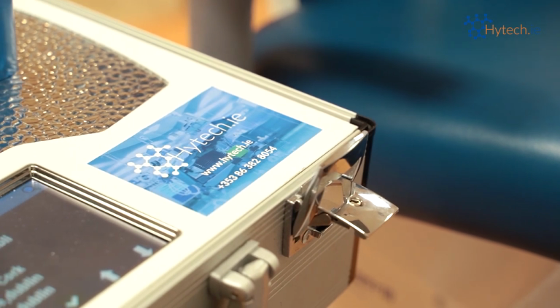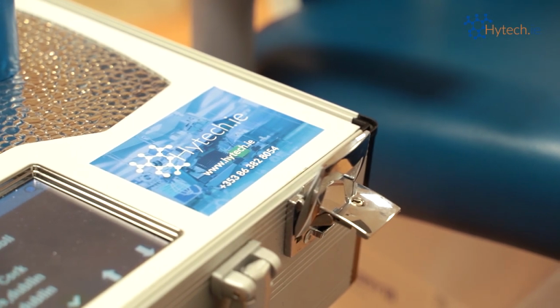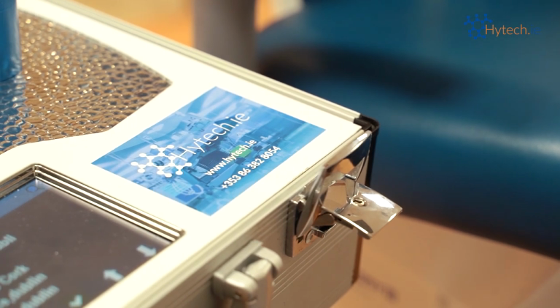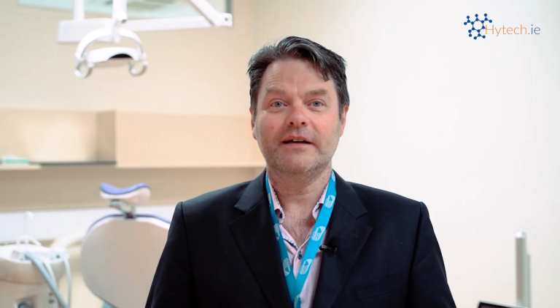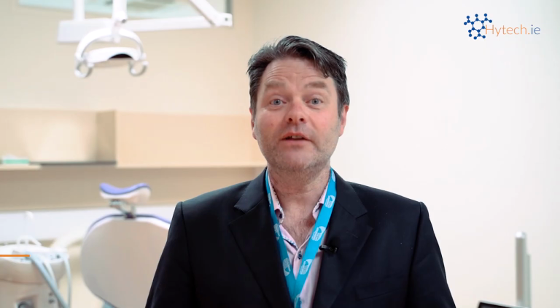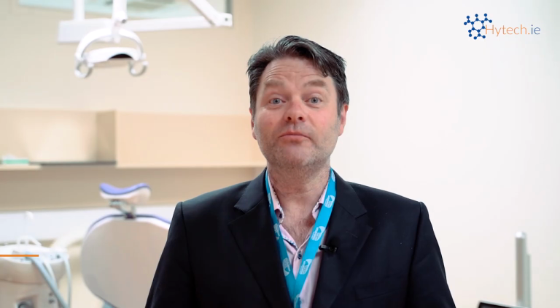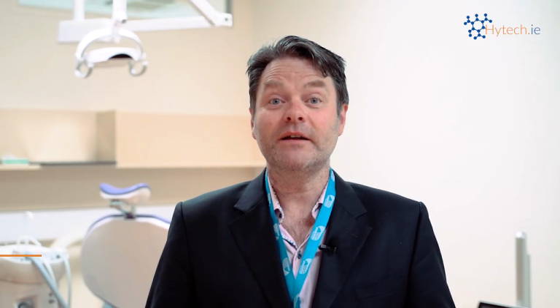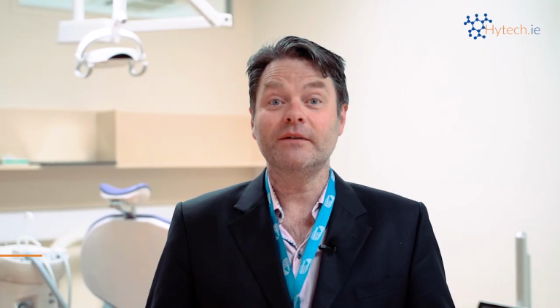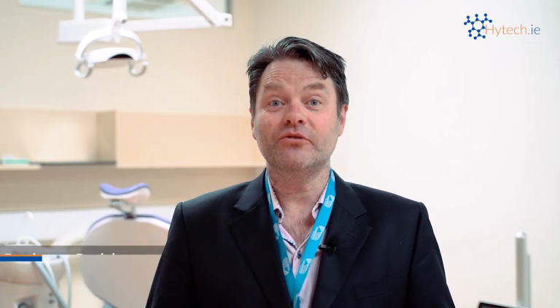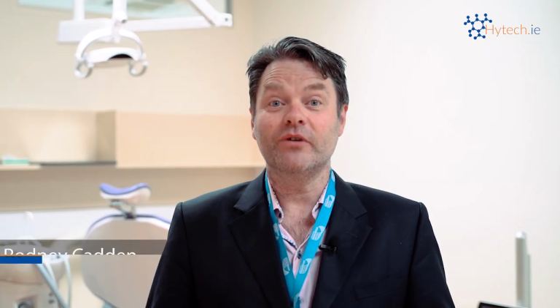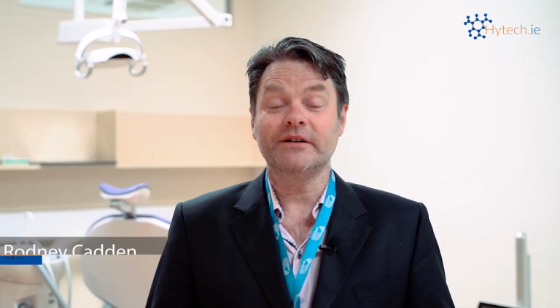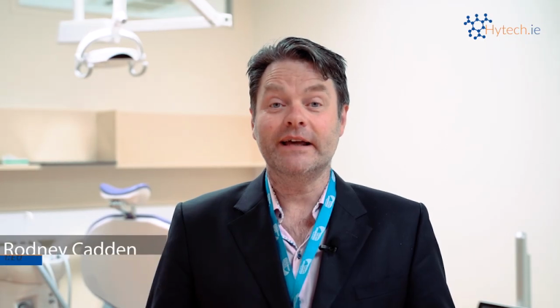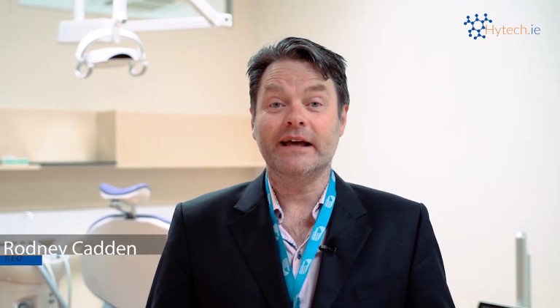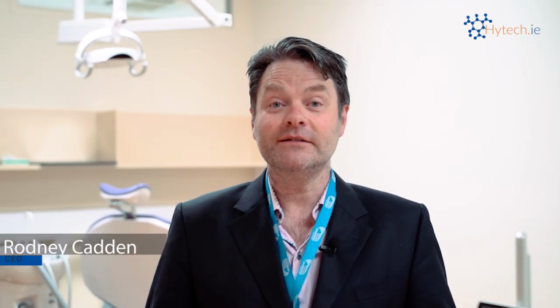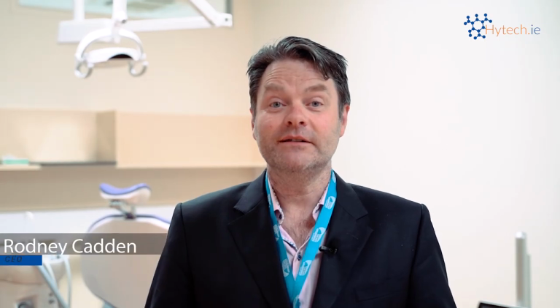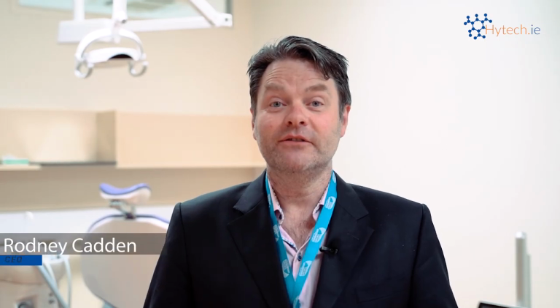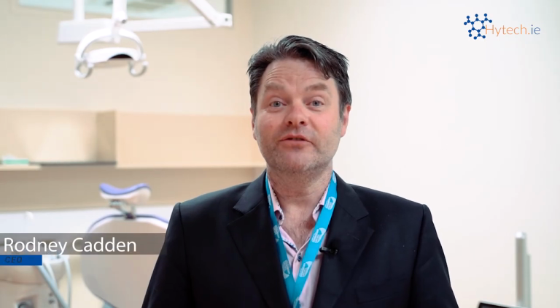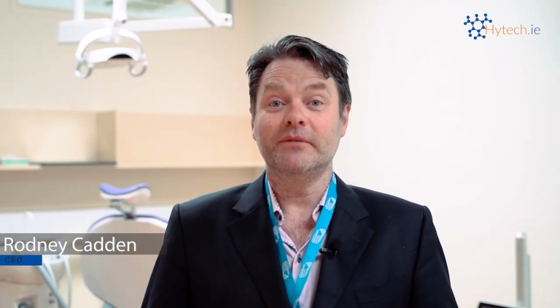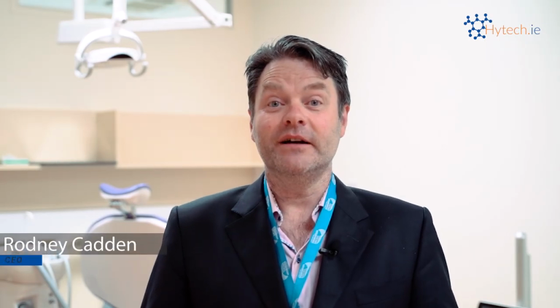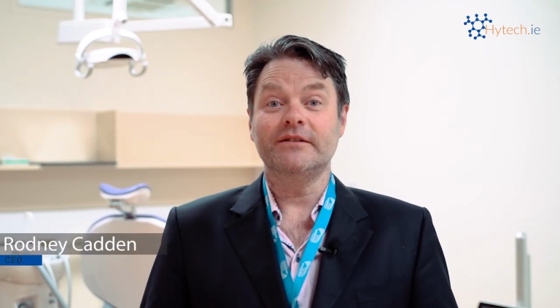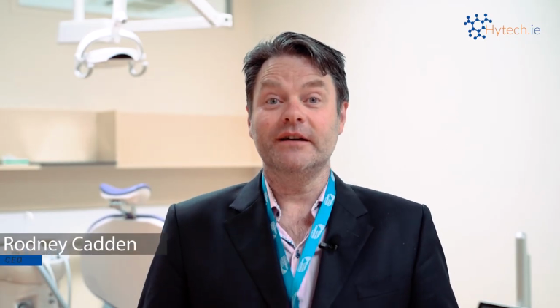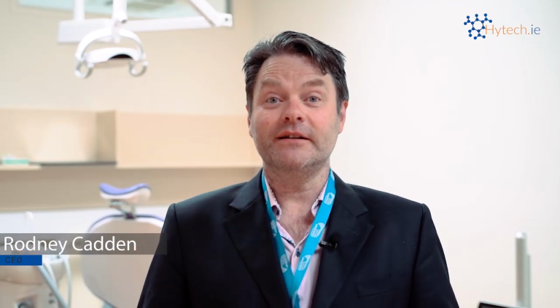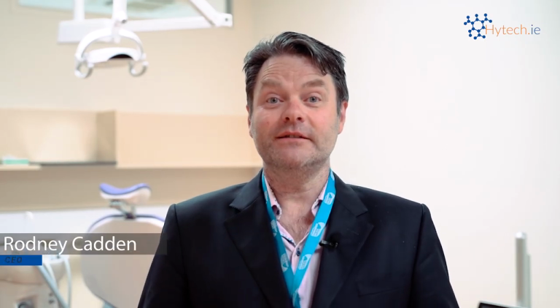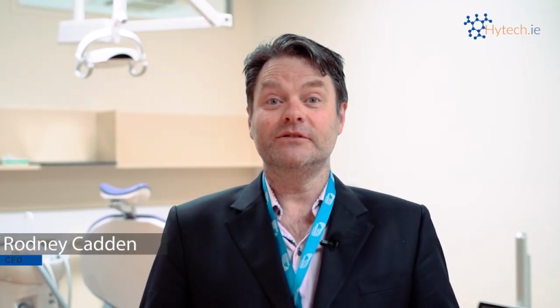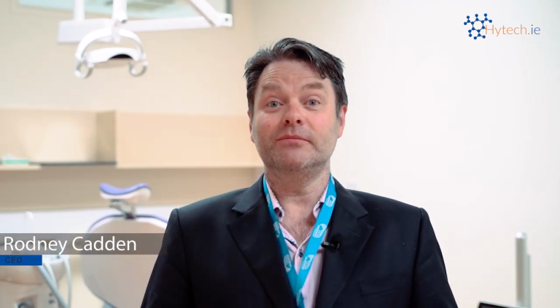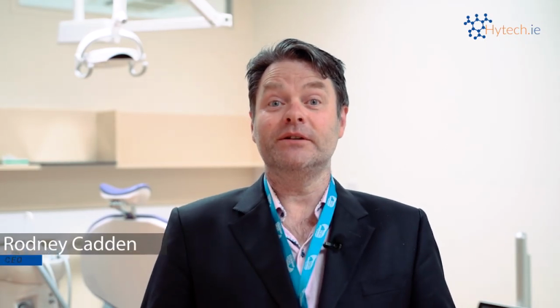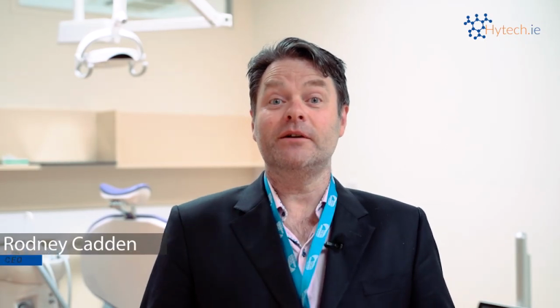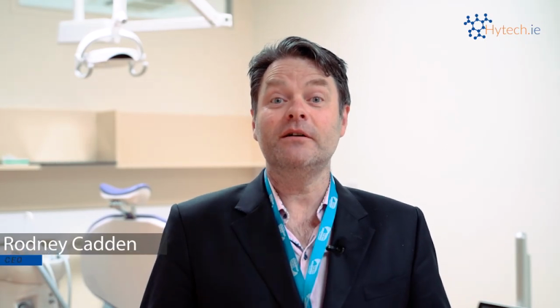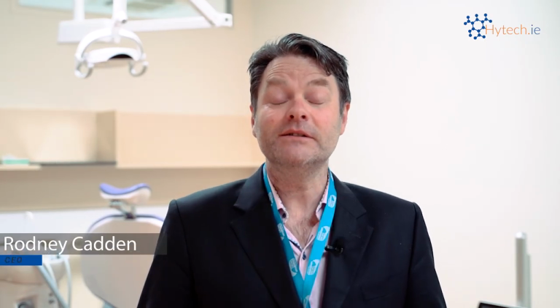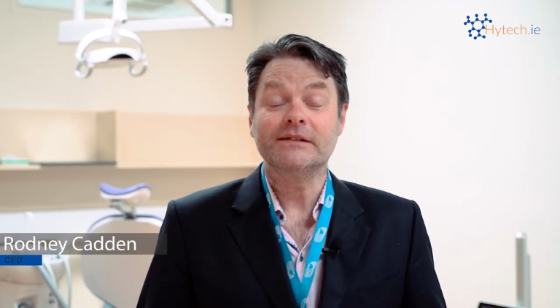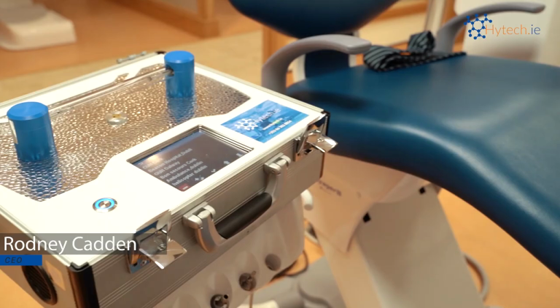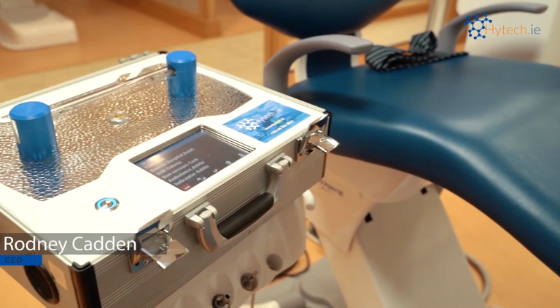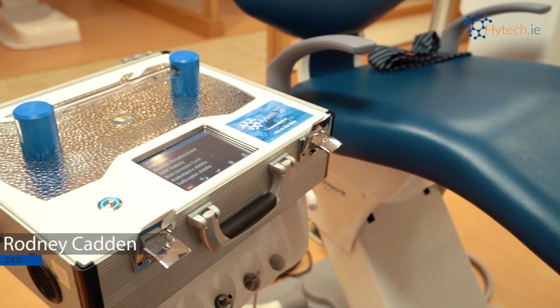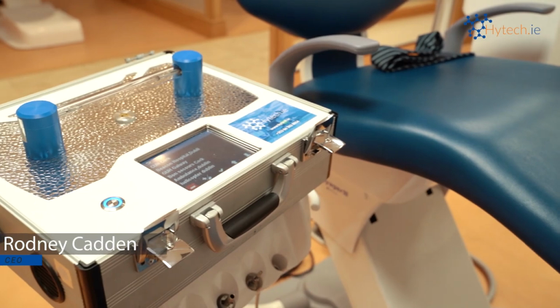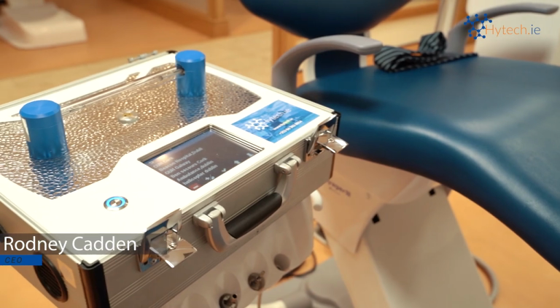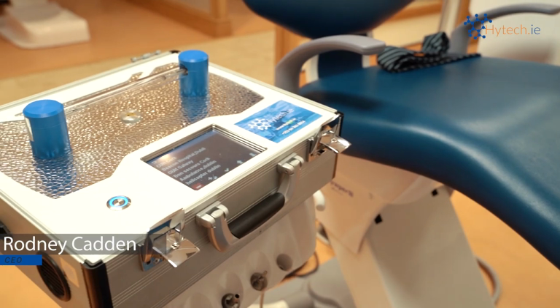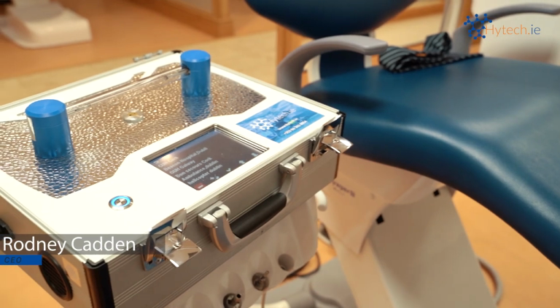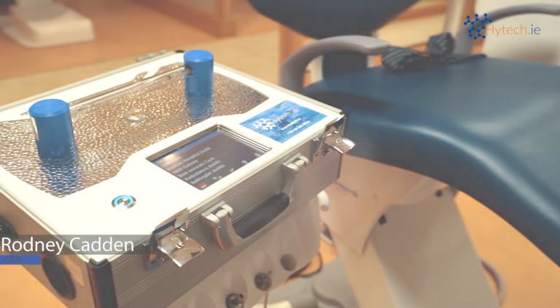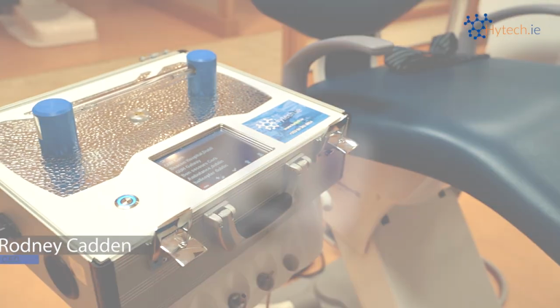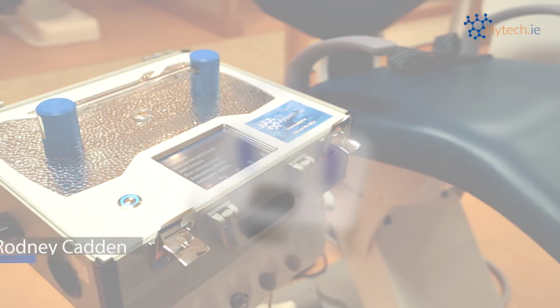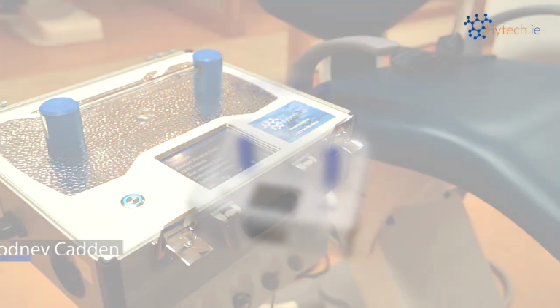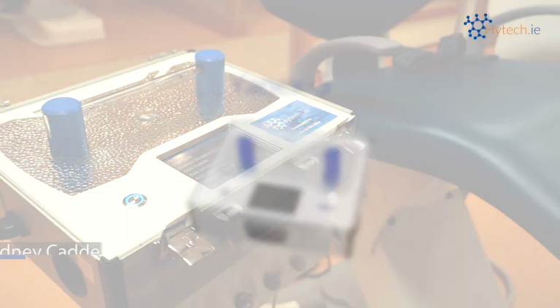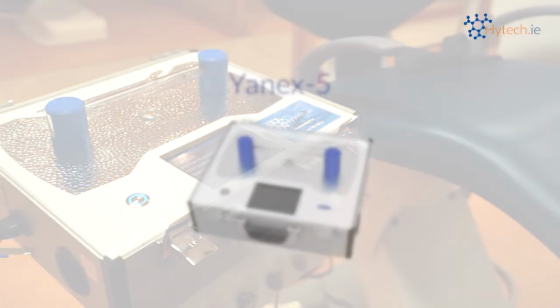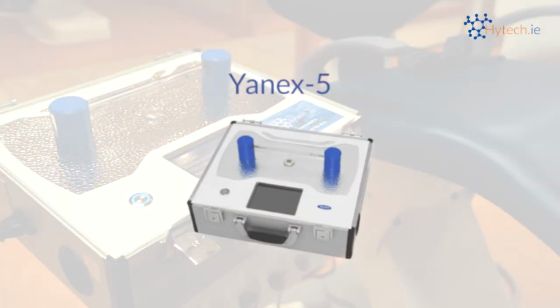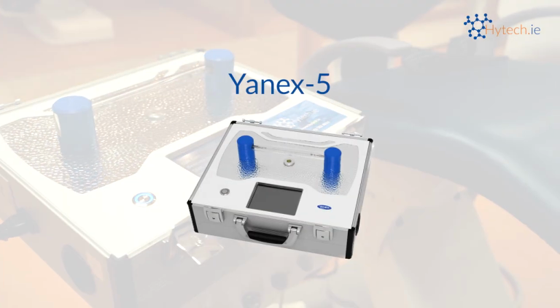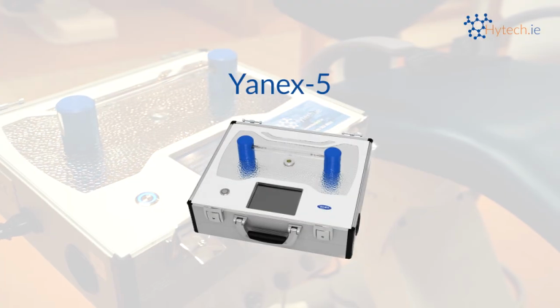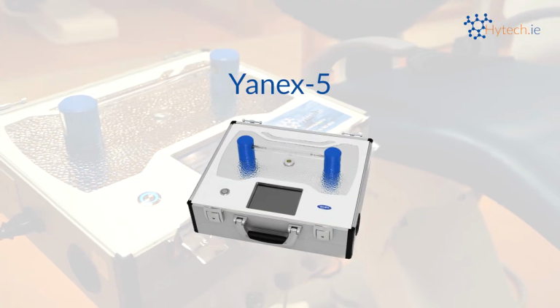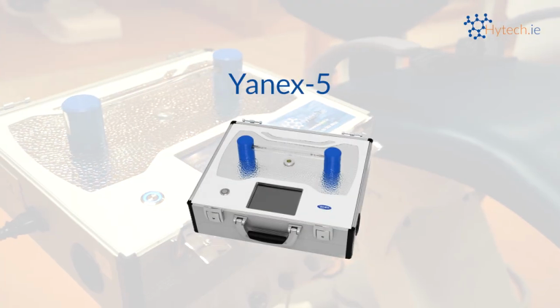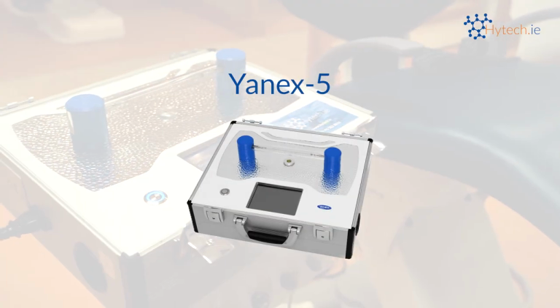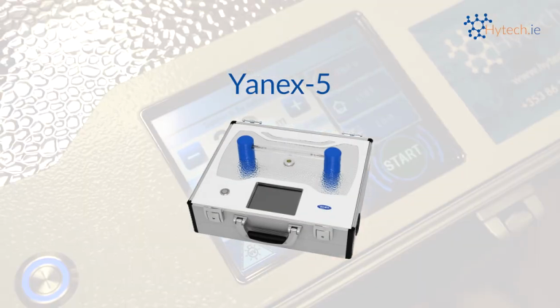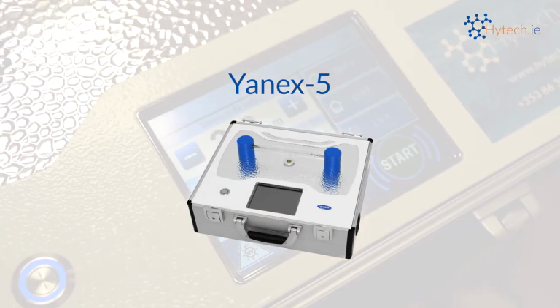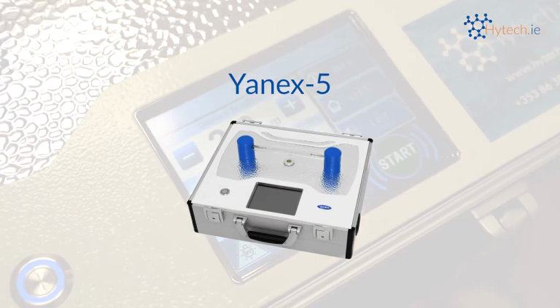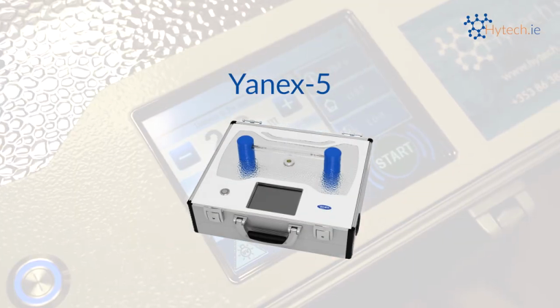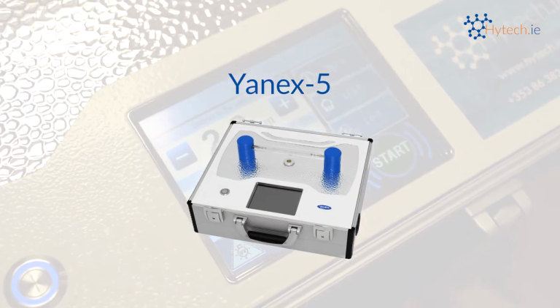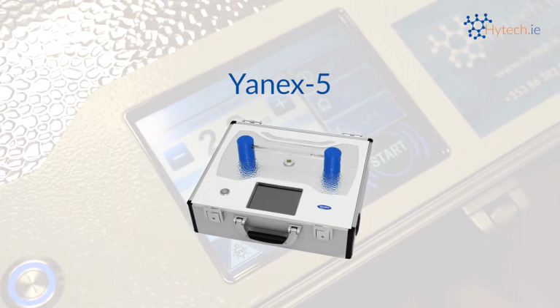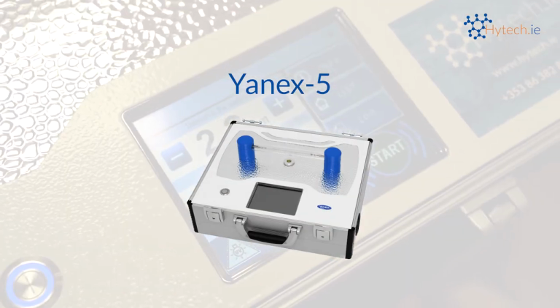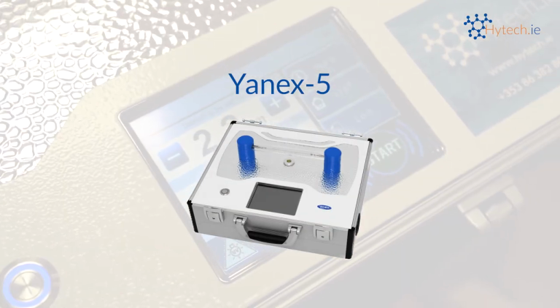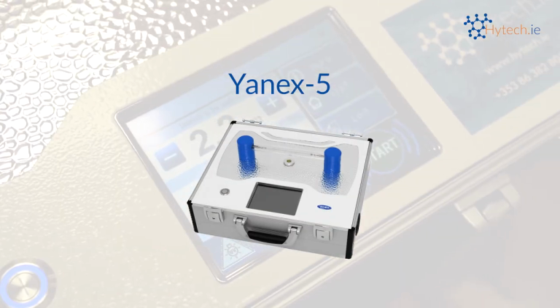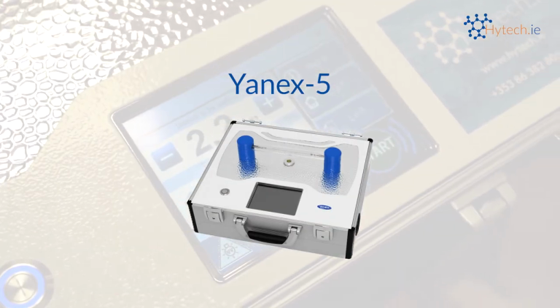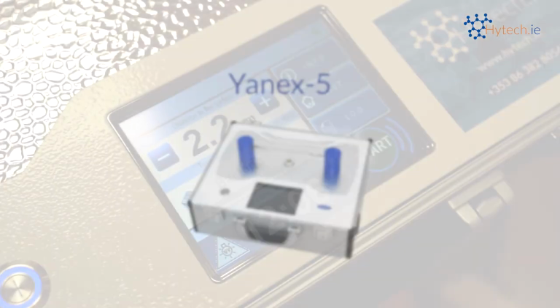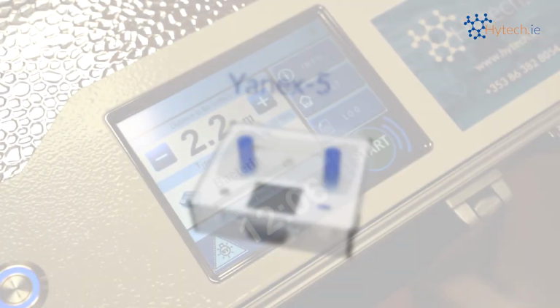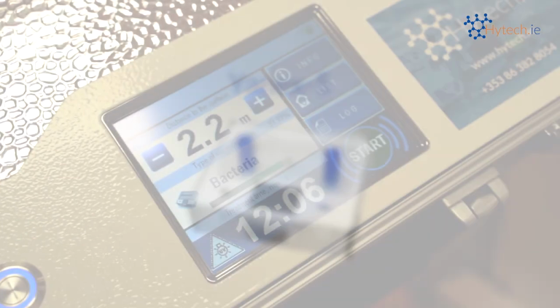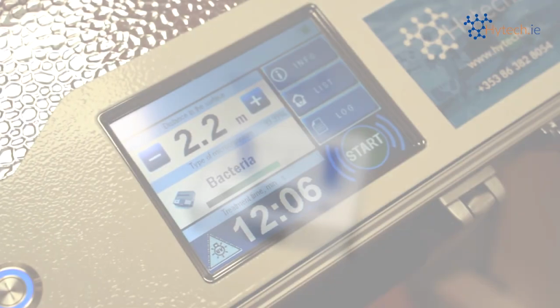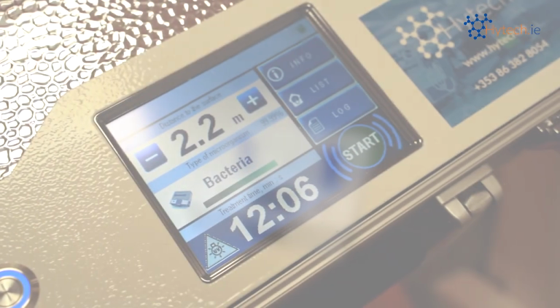Hello, my name is Rodney Catton from High-Tech Dublin, Ireland. I'd like to introduce the Annex 5 UVC decontamination system.